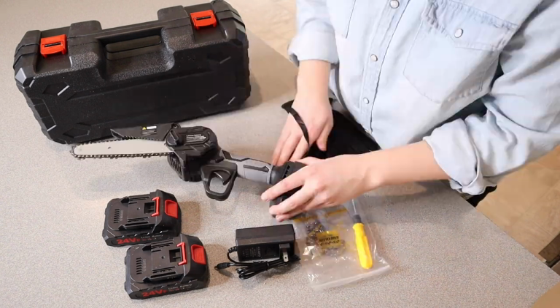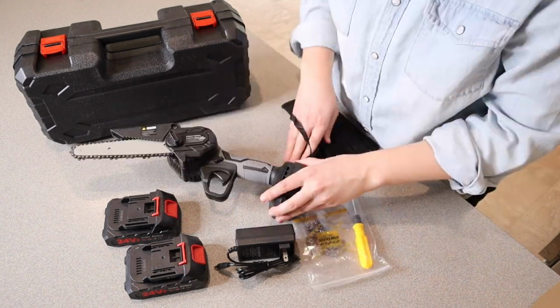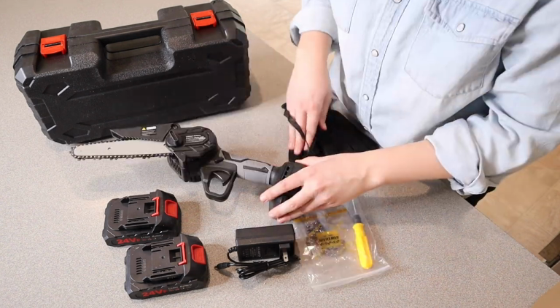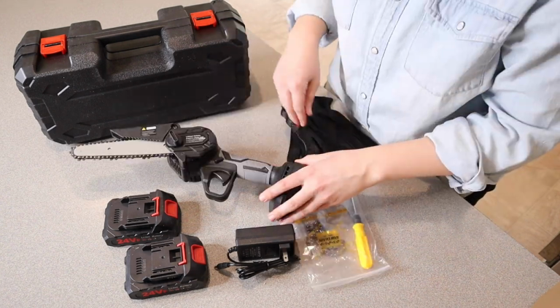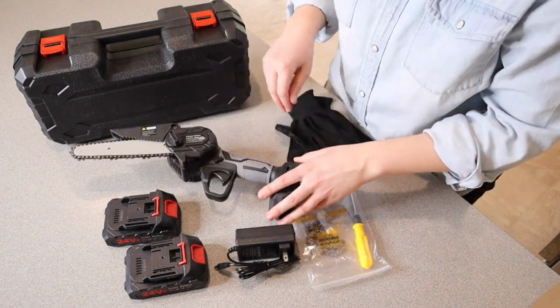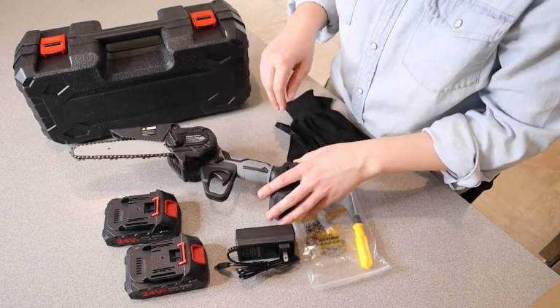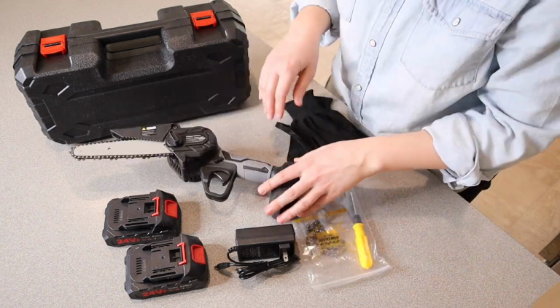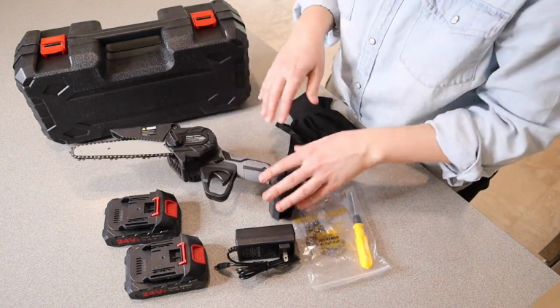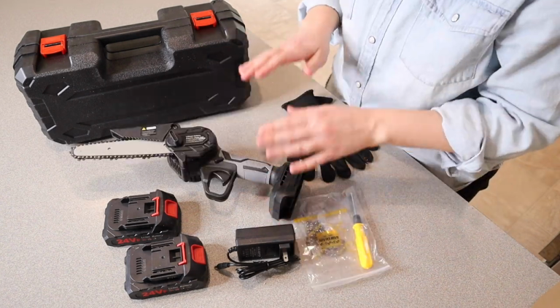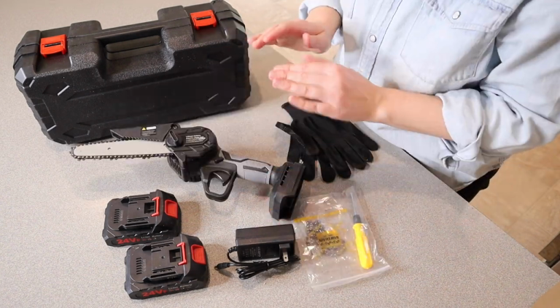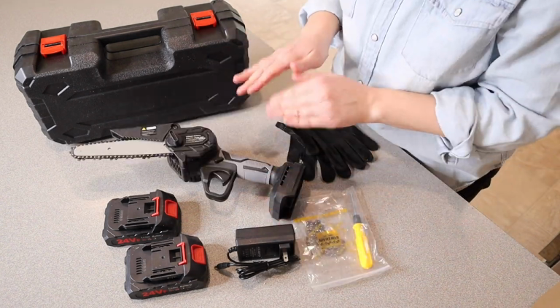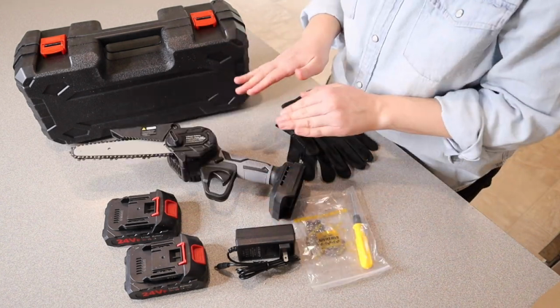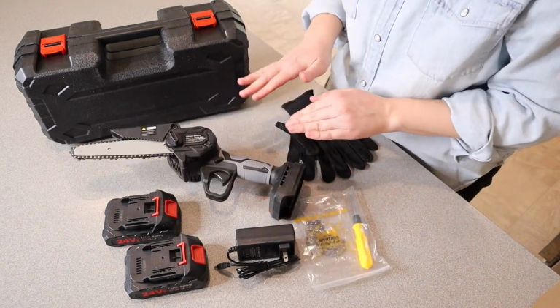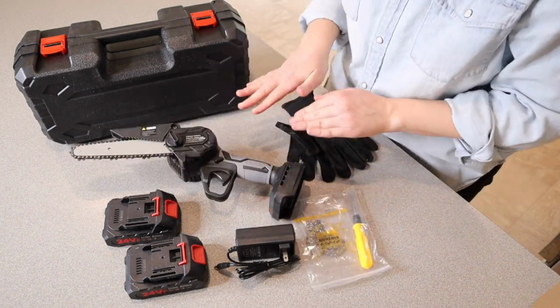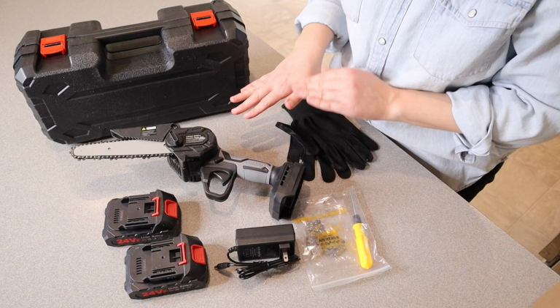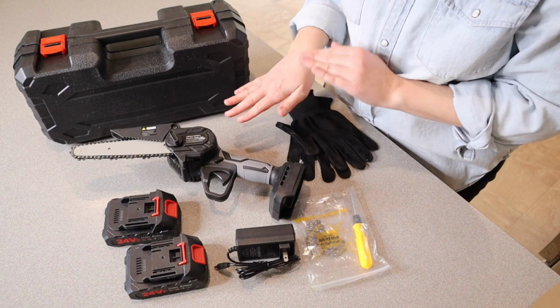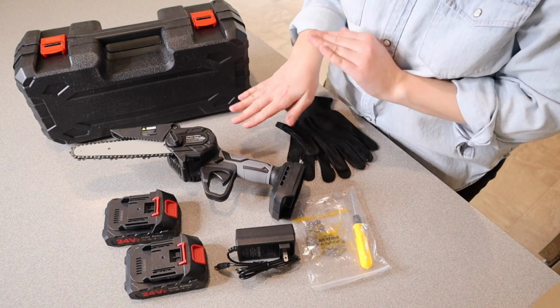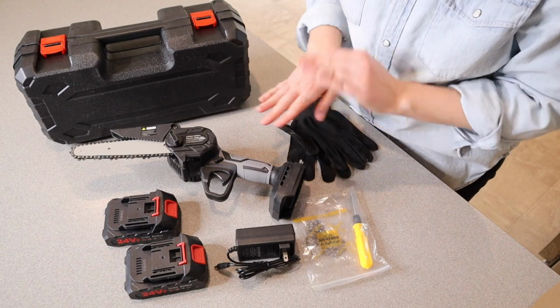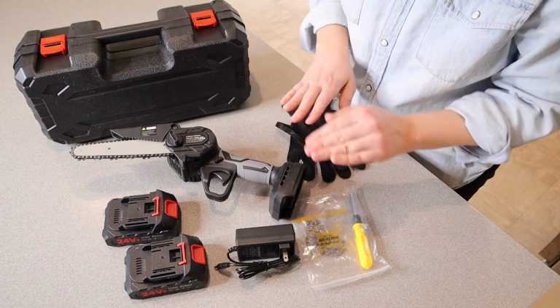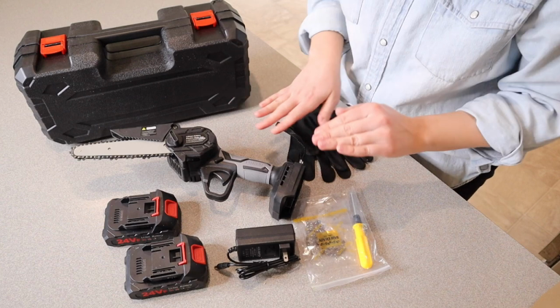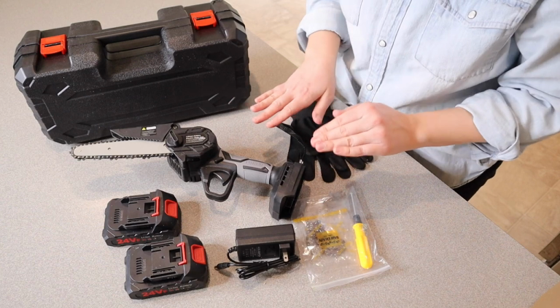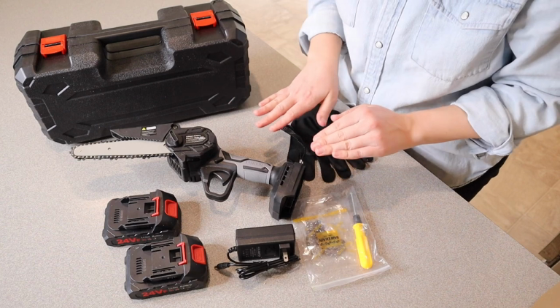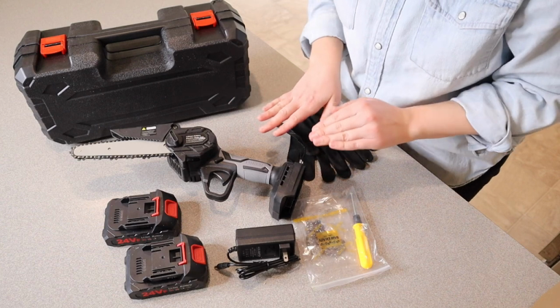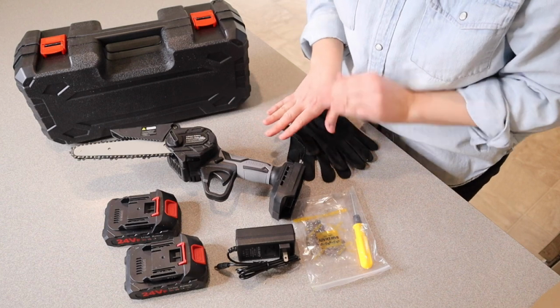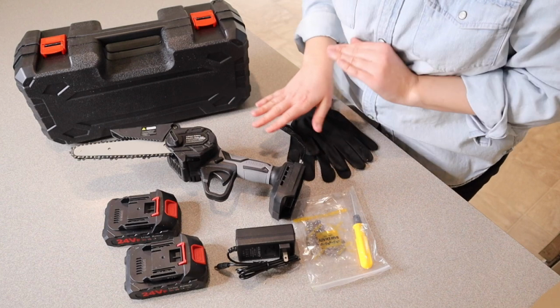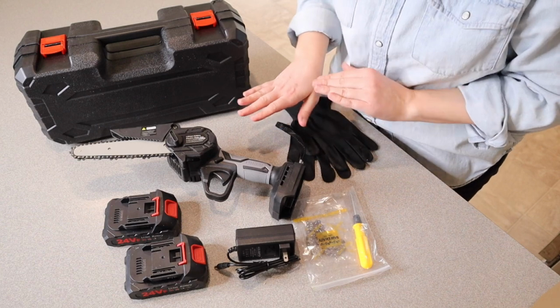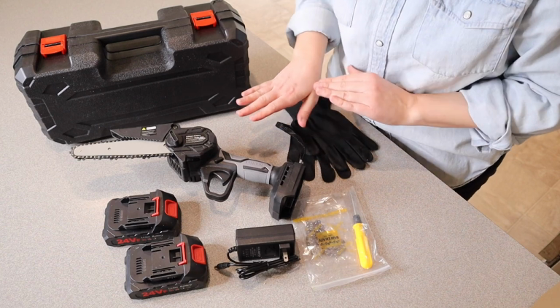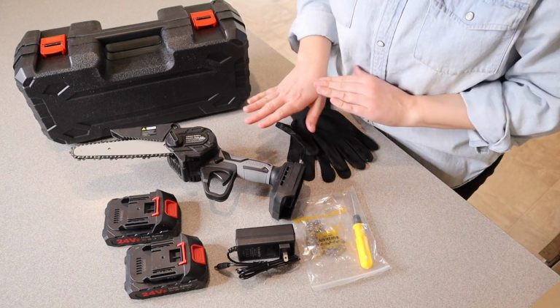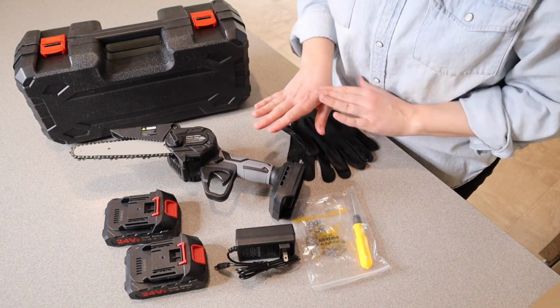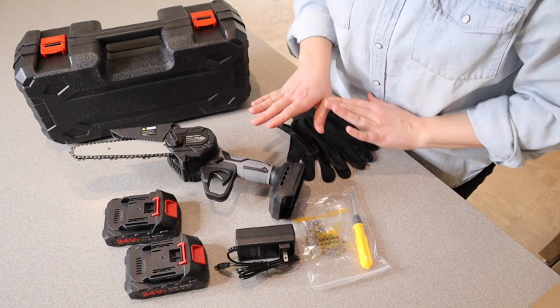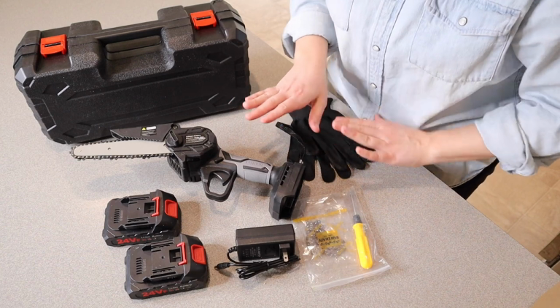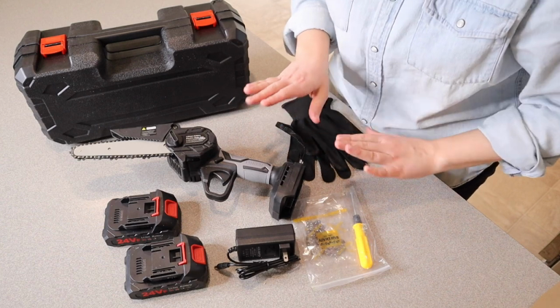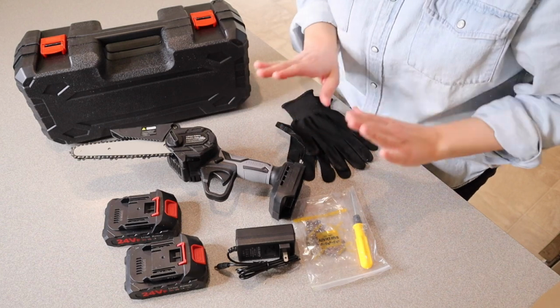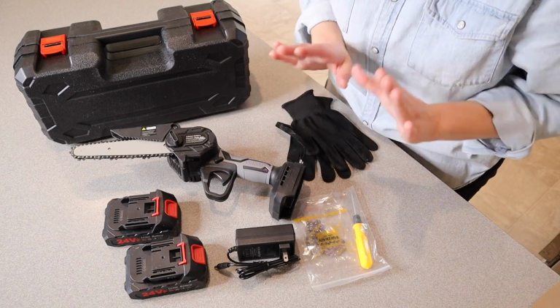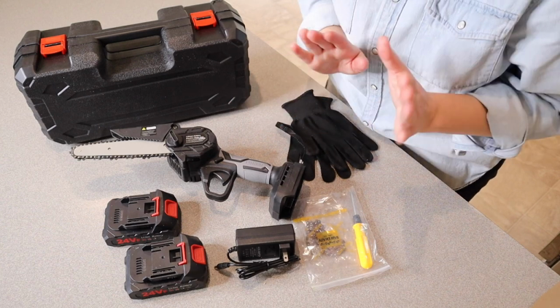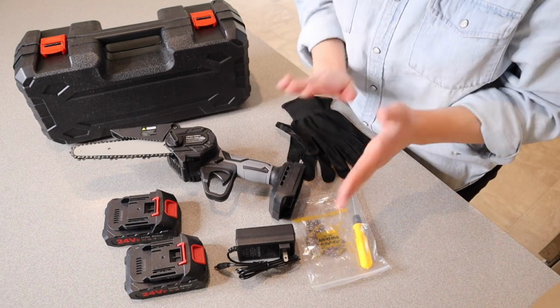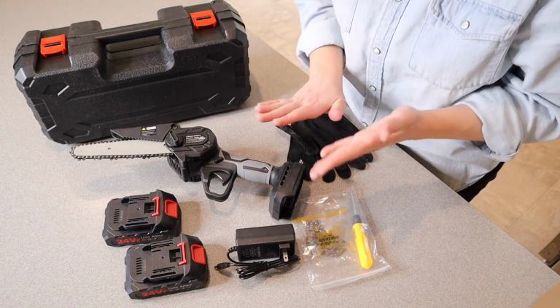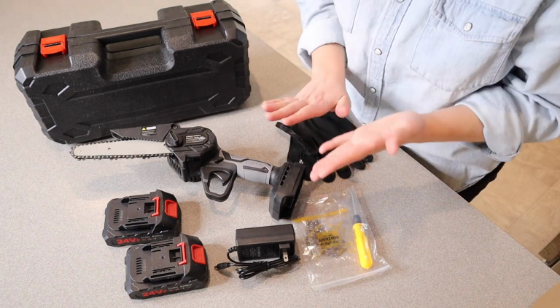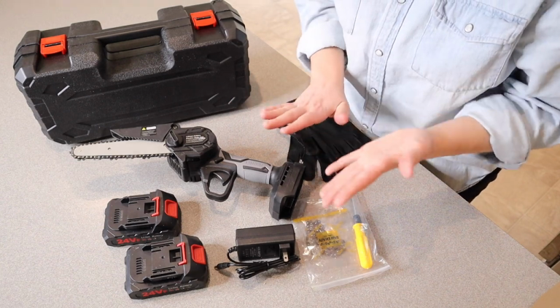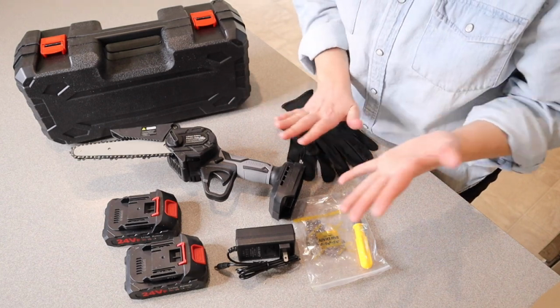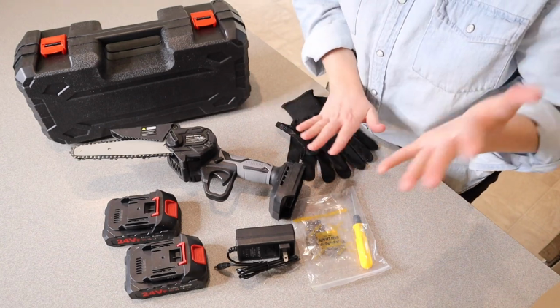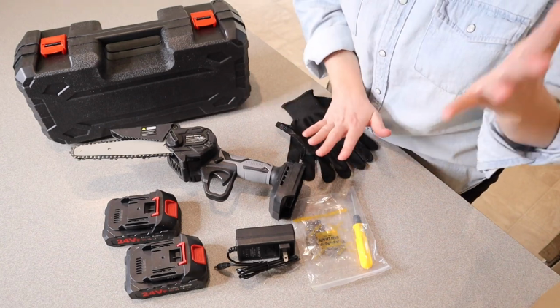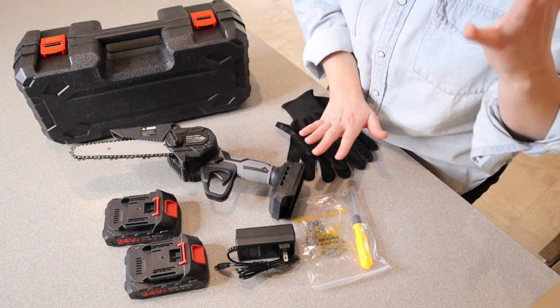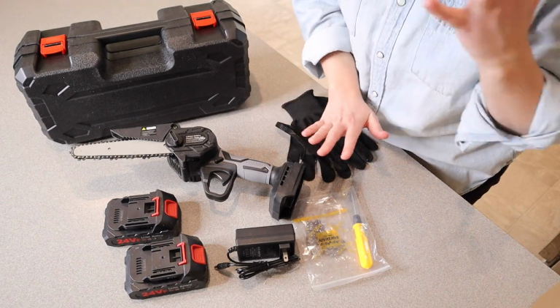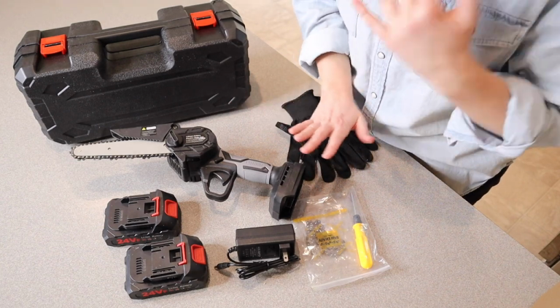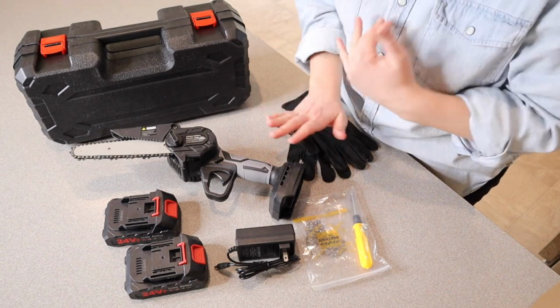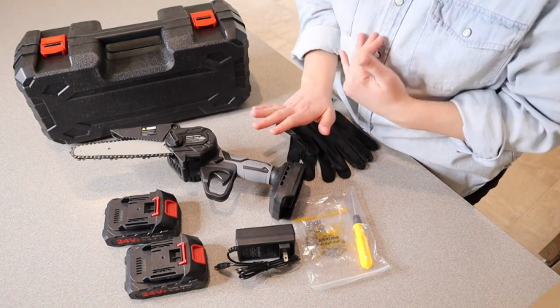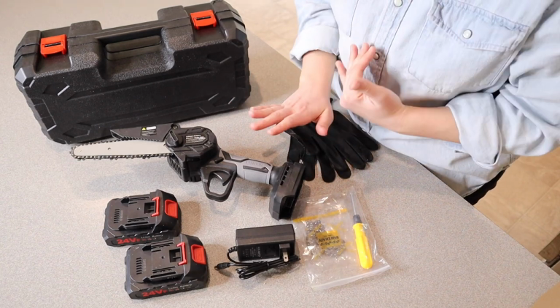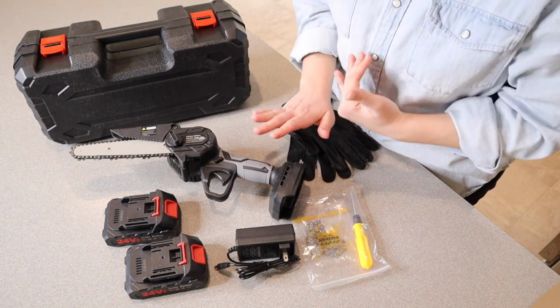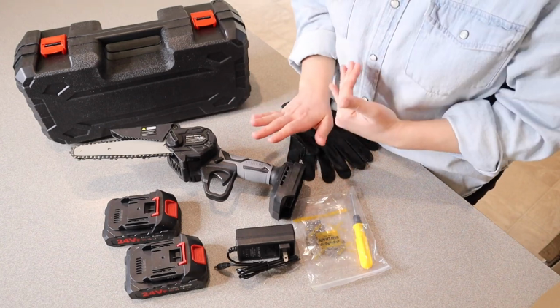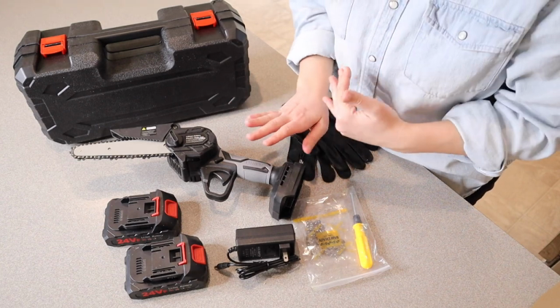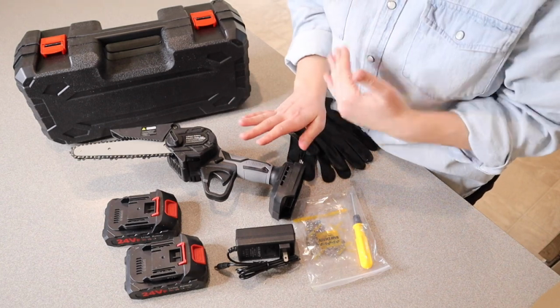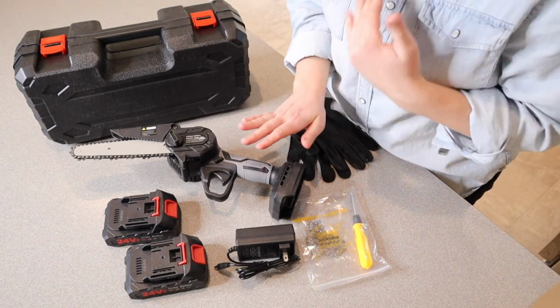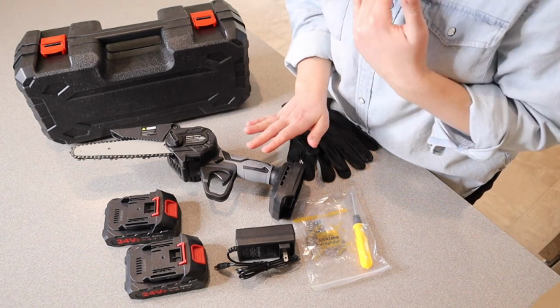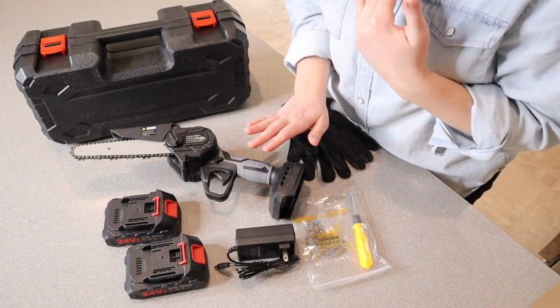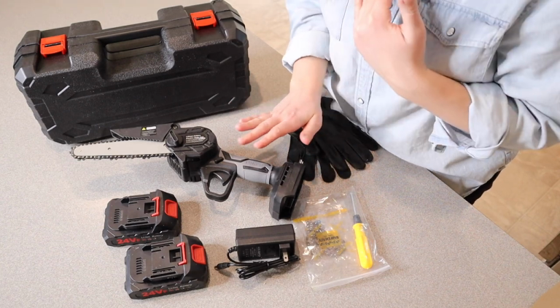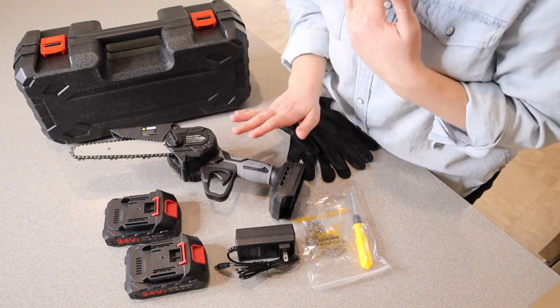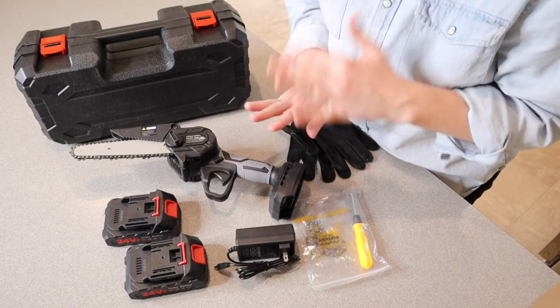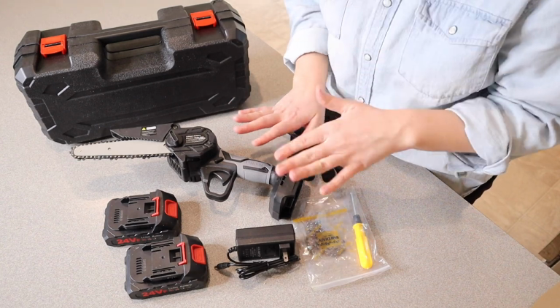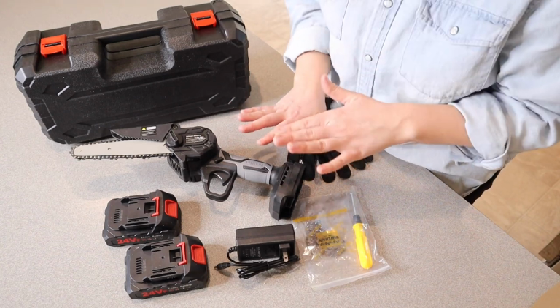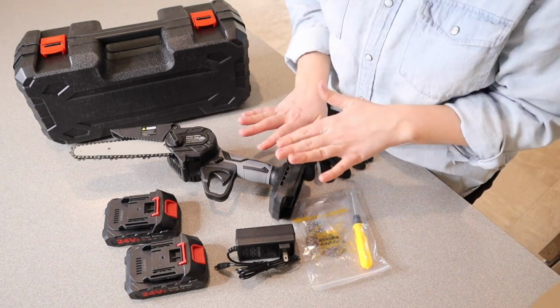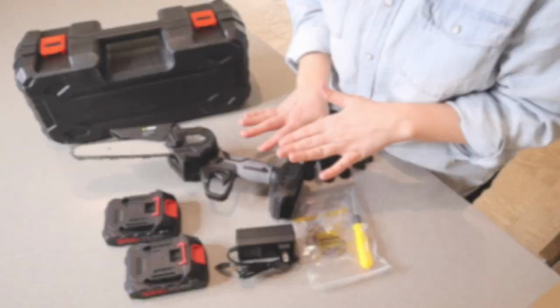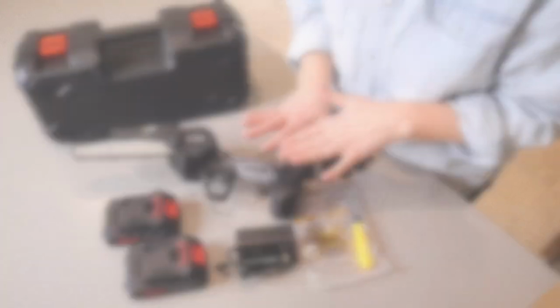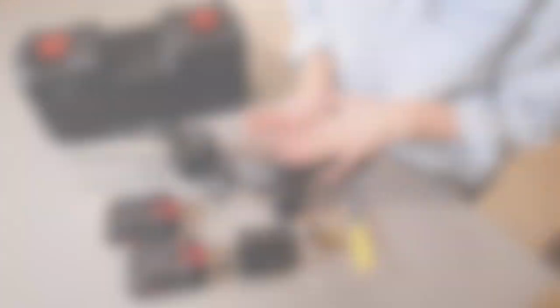Now that we know everything that this comes with, I'm going to go ahead and give this to my husband, who's going to take it outside and test it out.